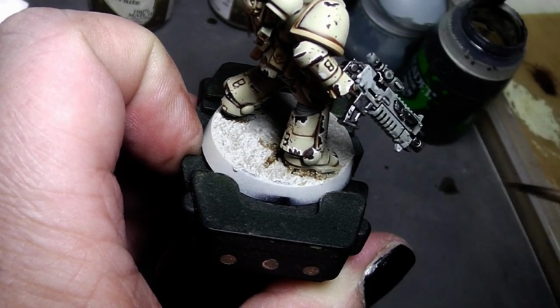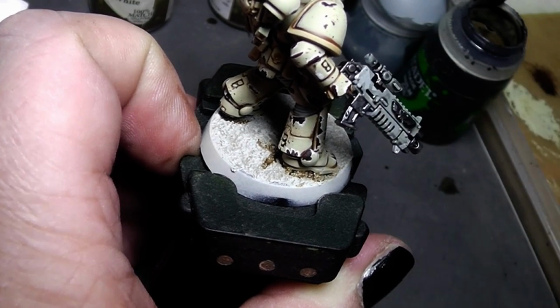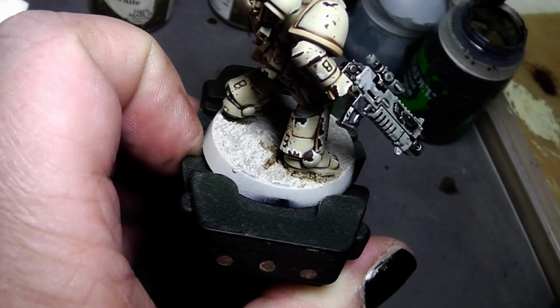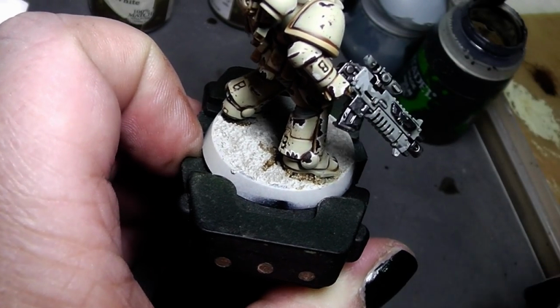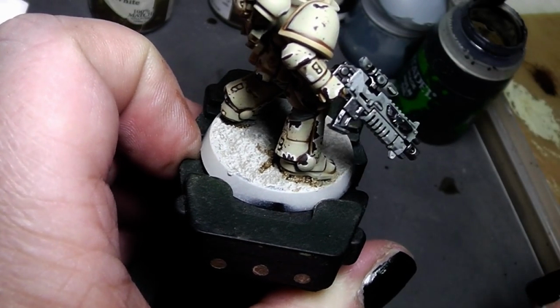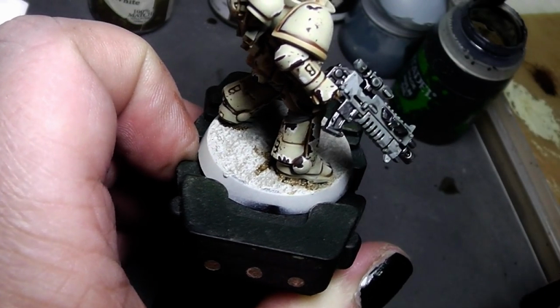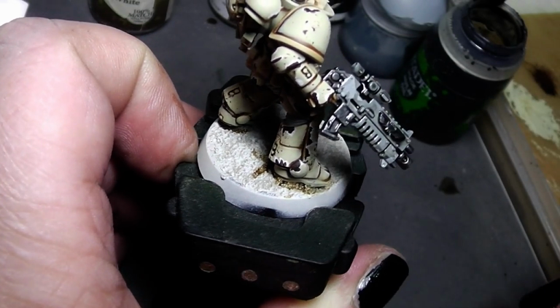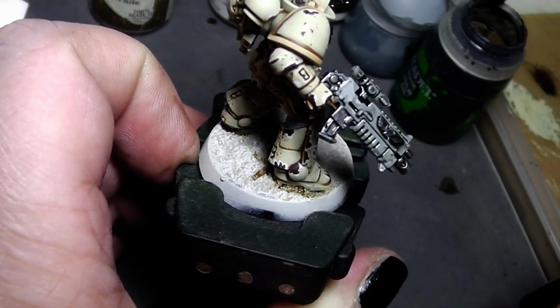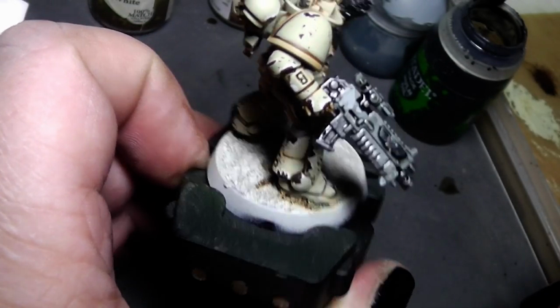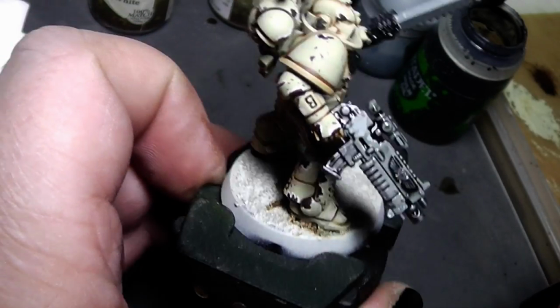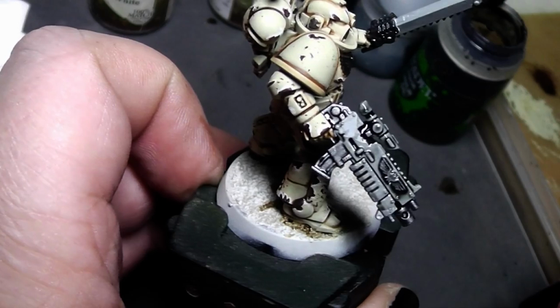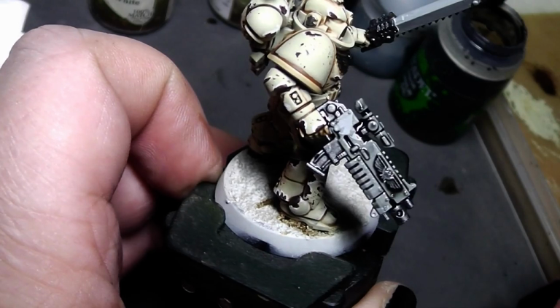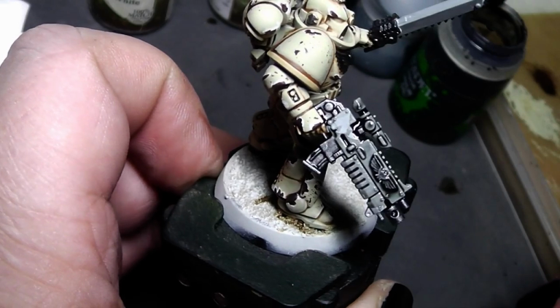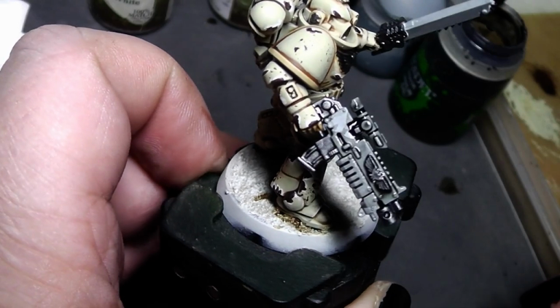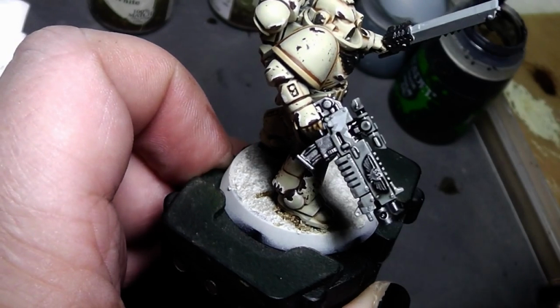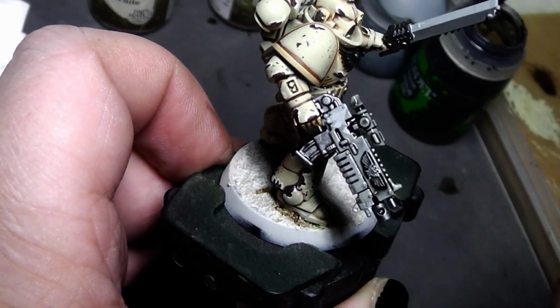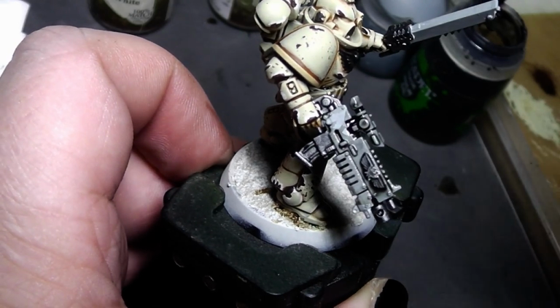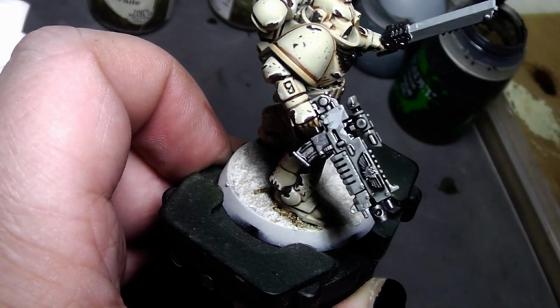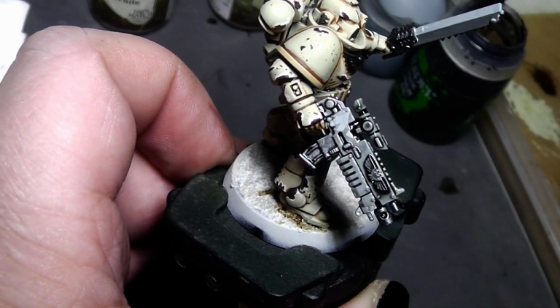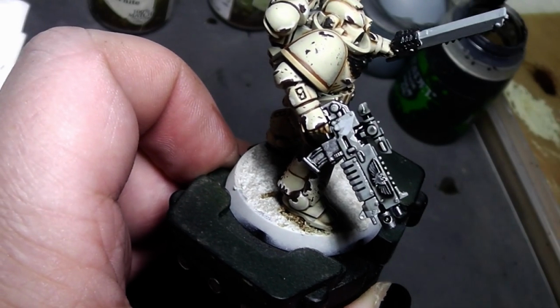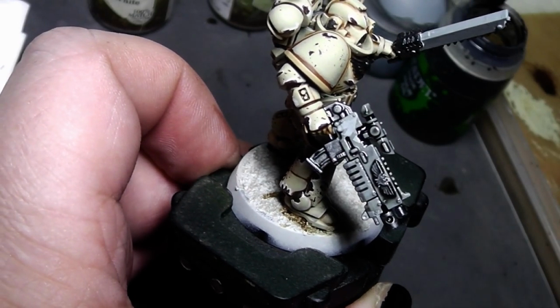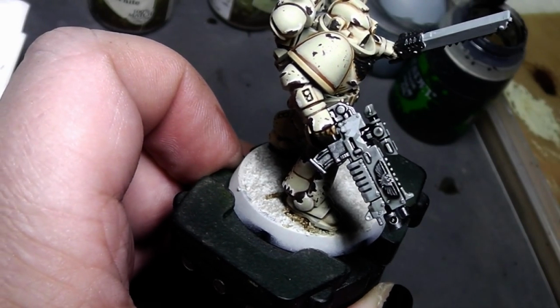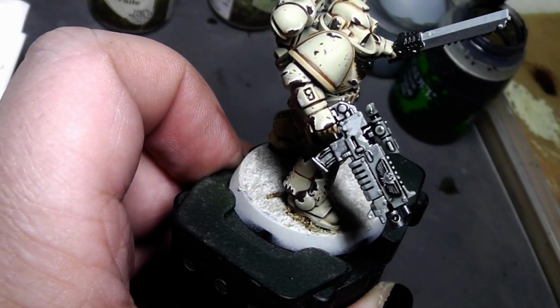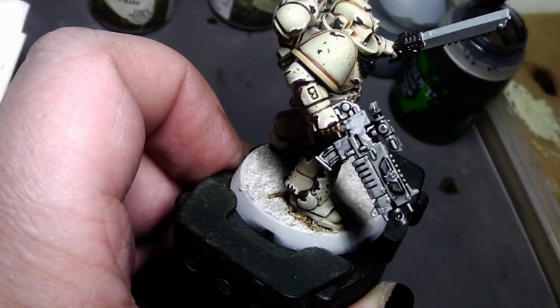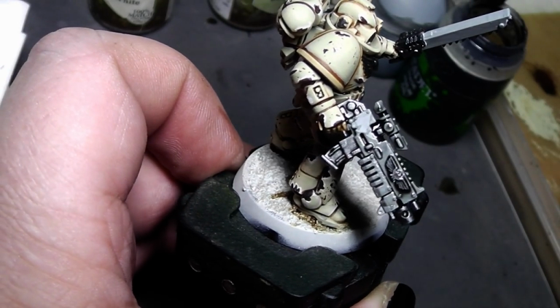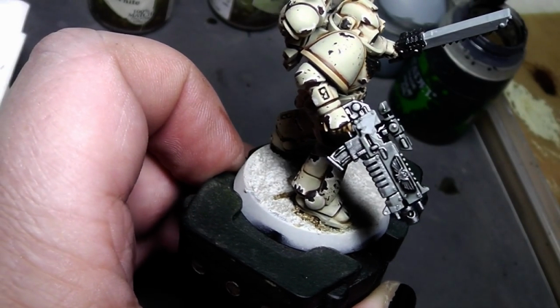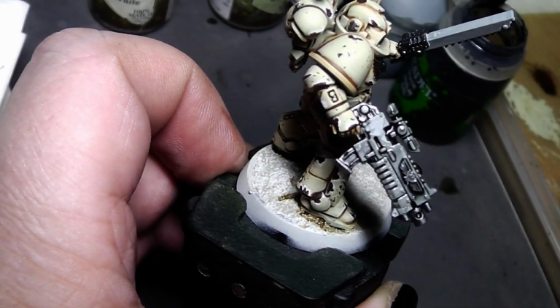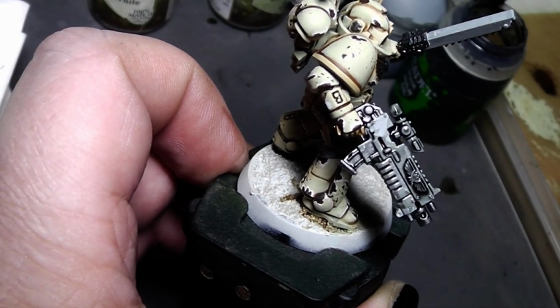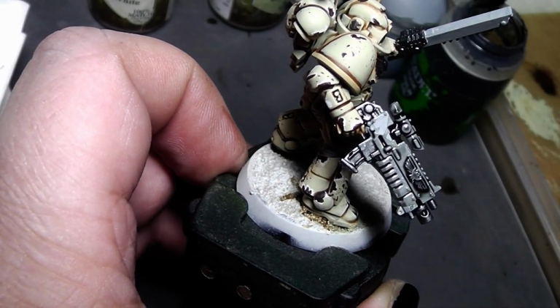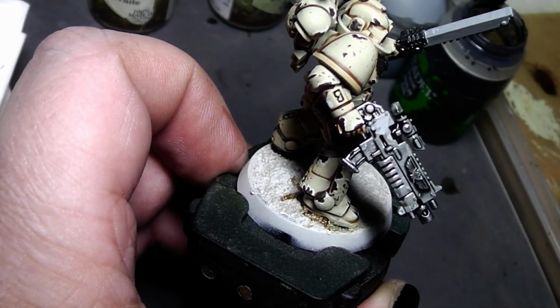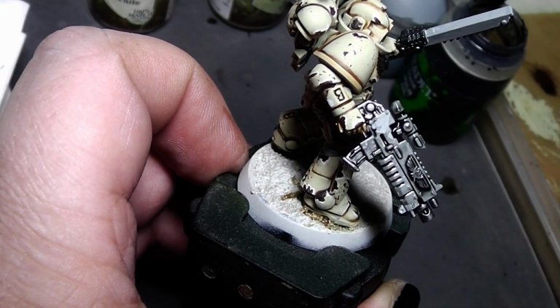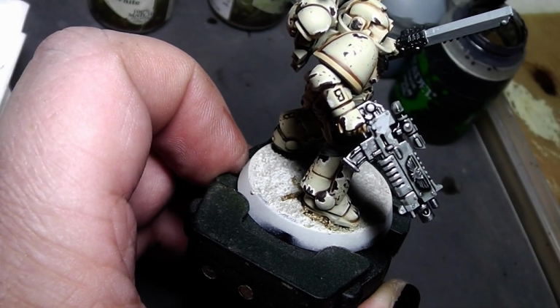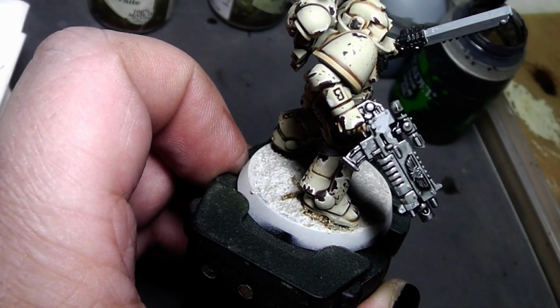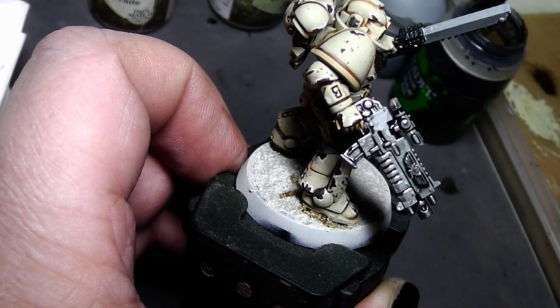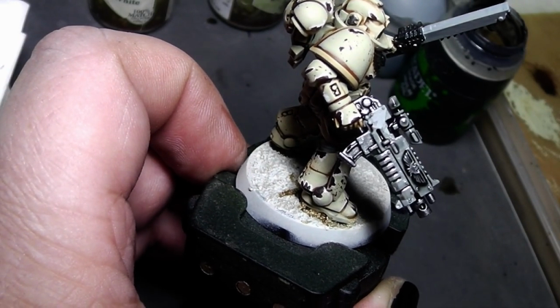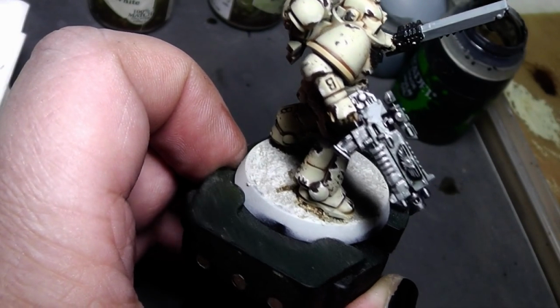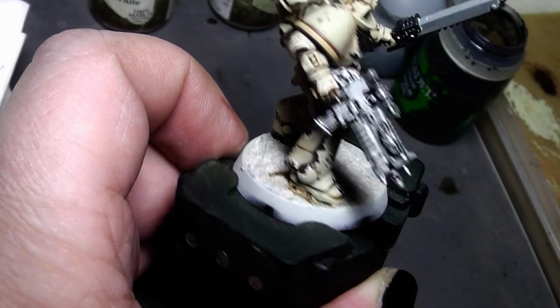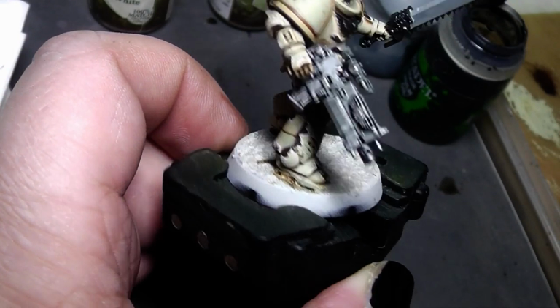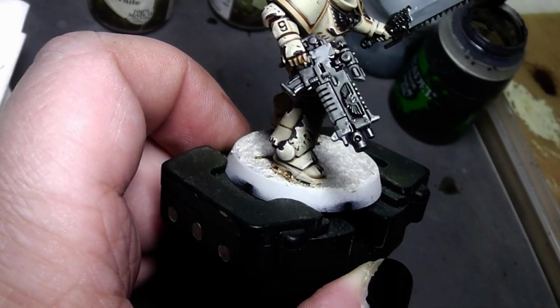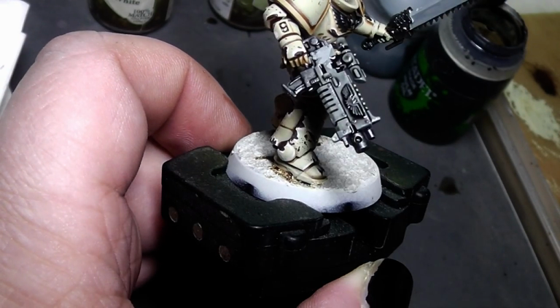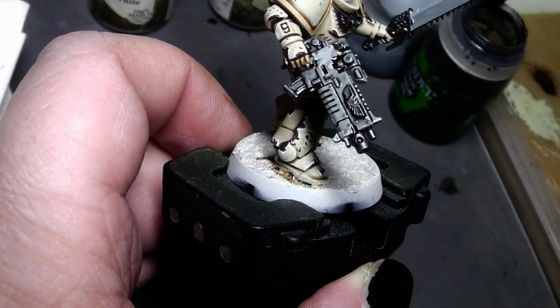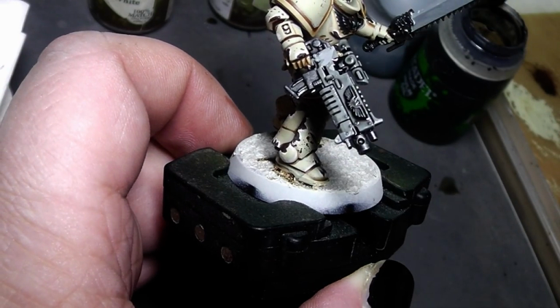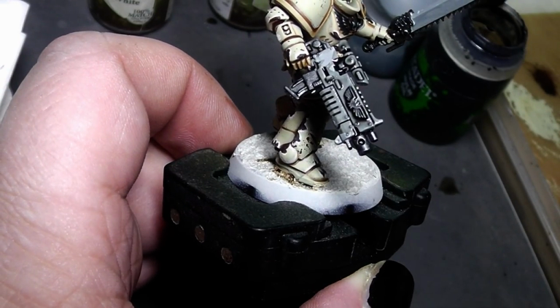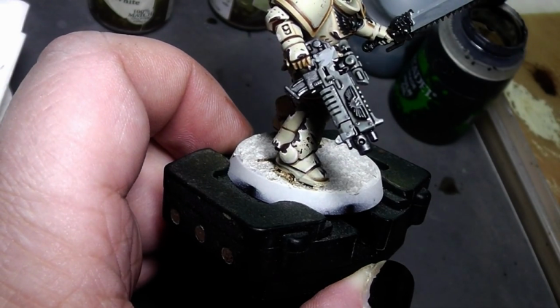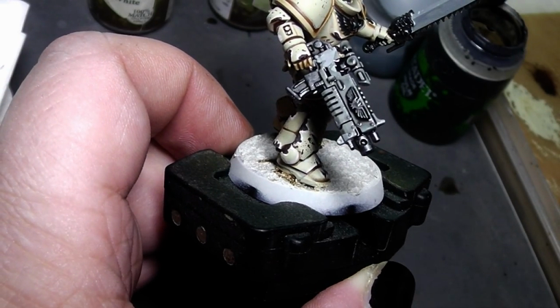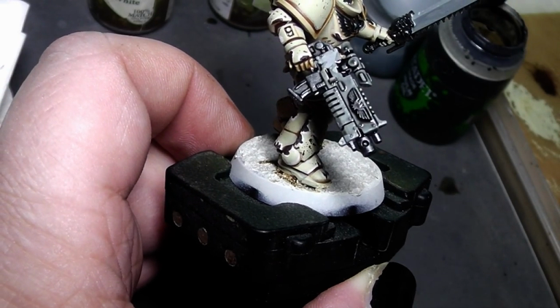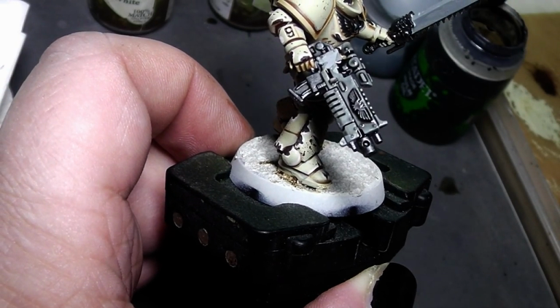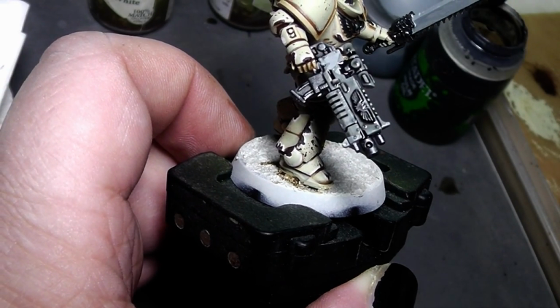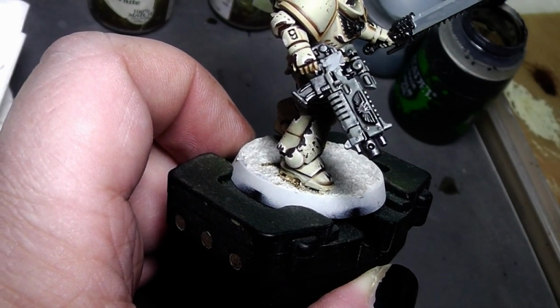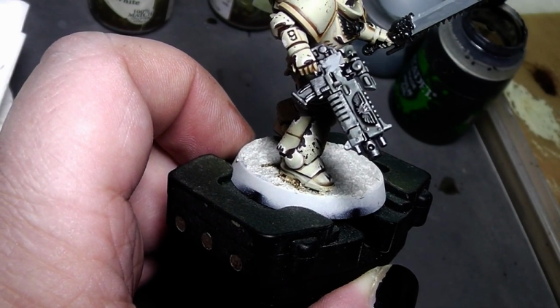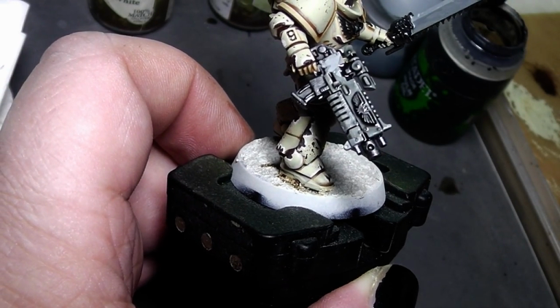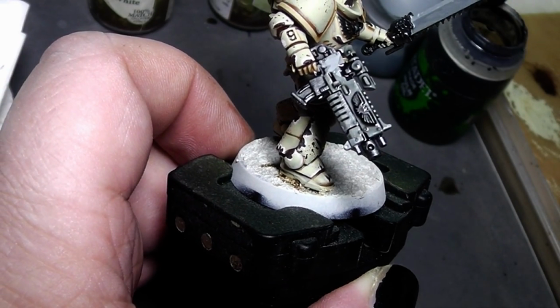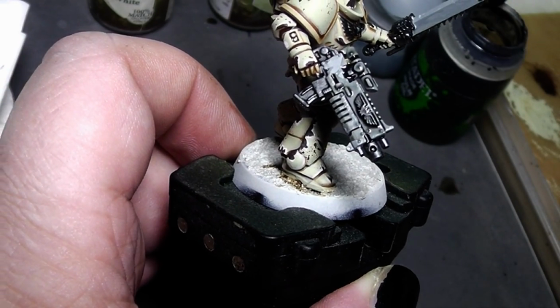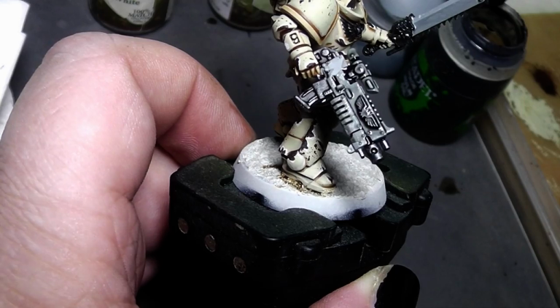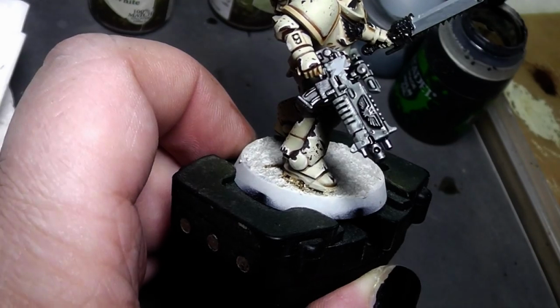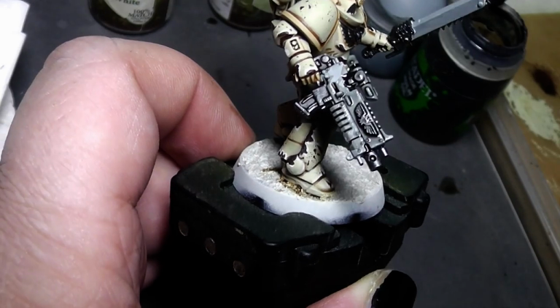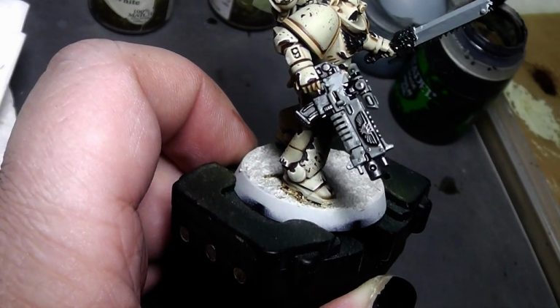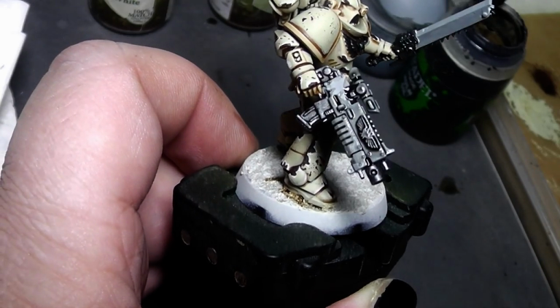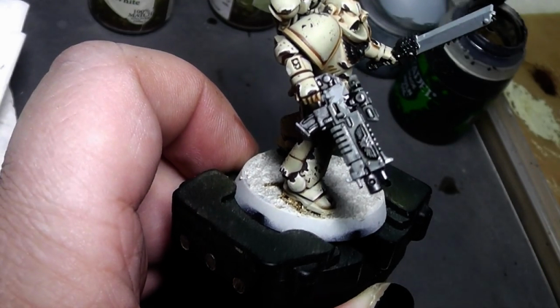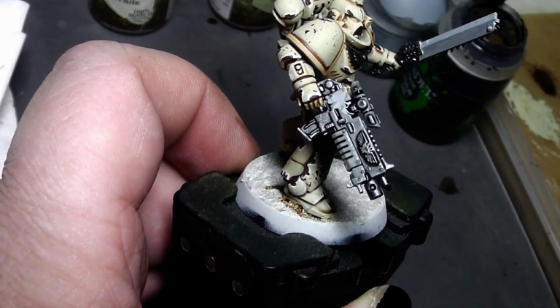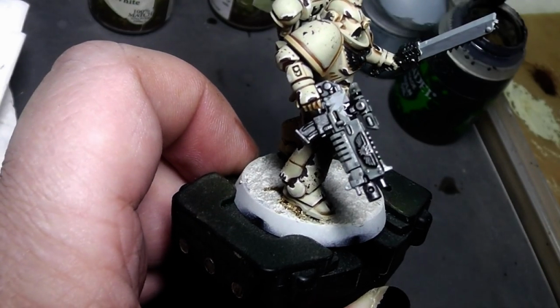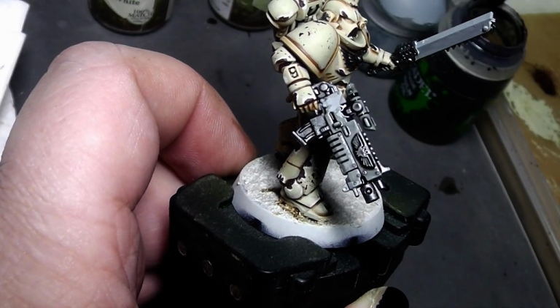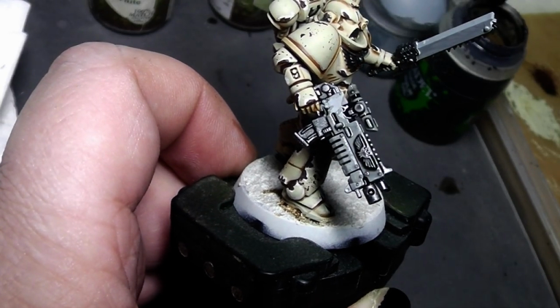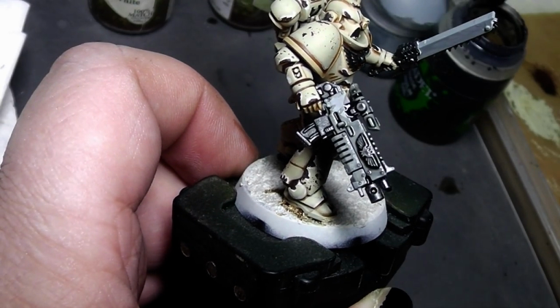A very standard next step: Nuln Oil. I will go over the metal parts and also the gray parts with that to give them nice shadows, pulling the wash right into the recesses. You know the drill for how to use a wash properly — I will be right back for the next step.